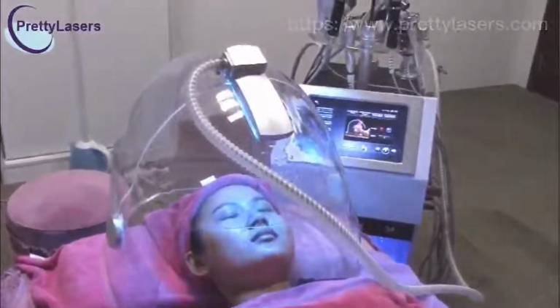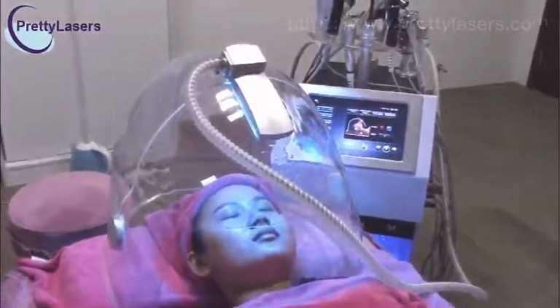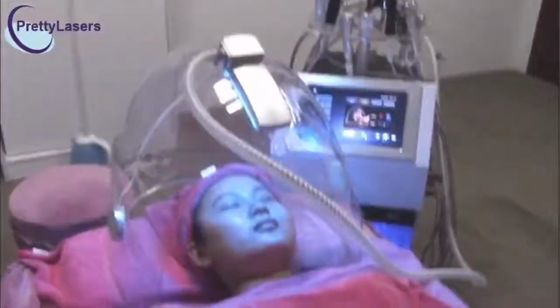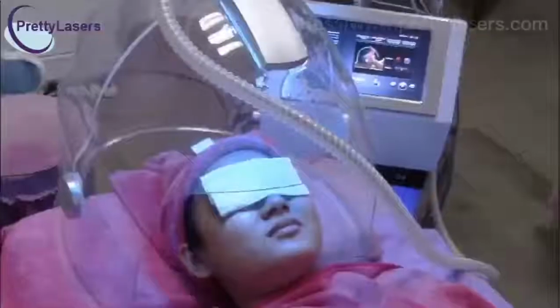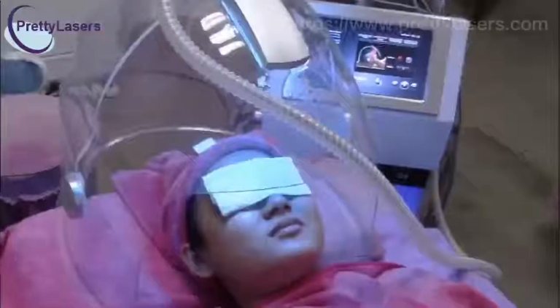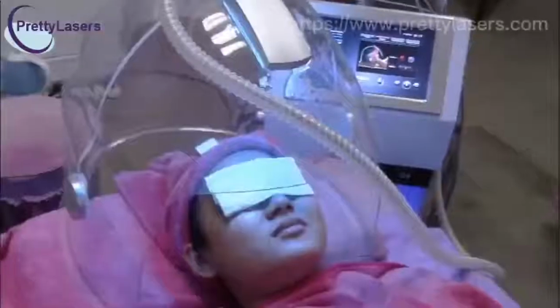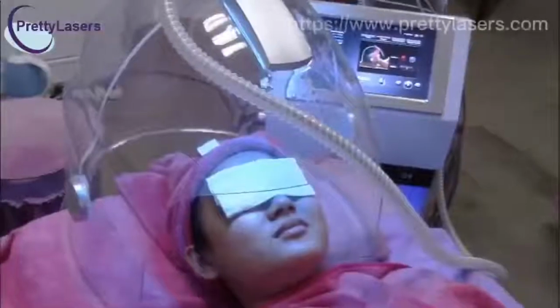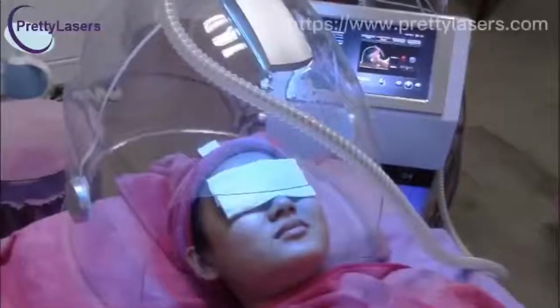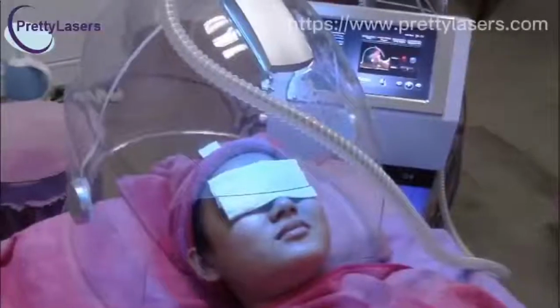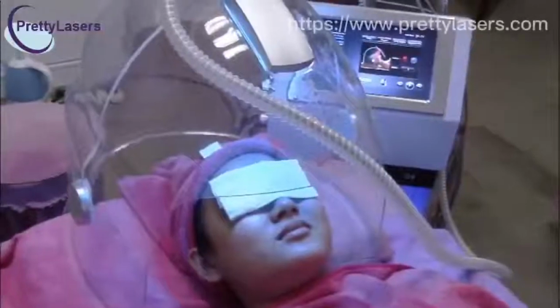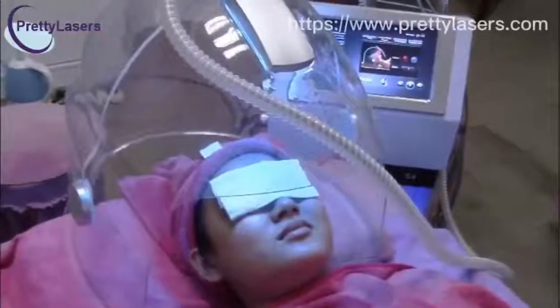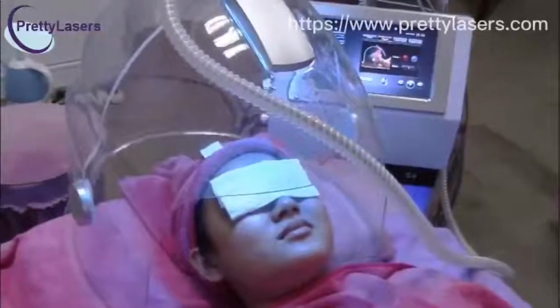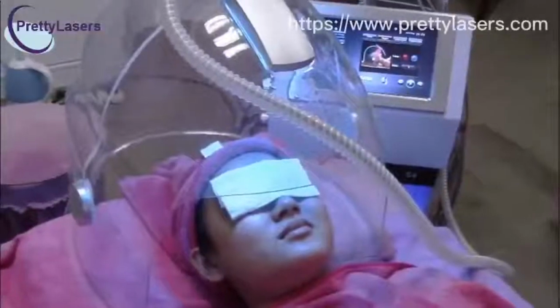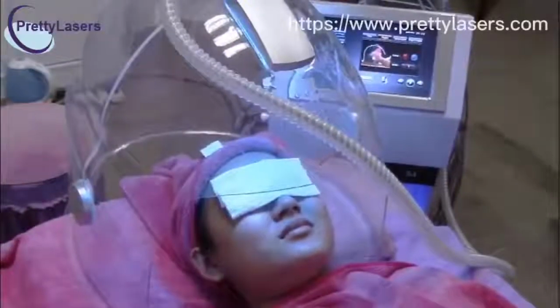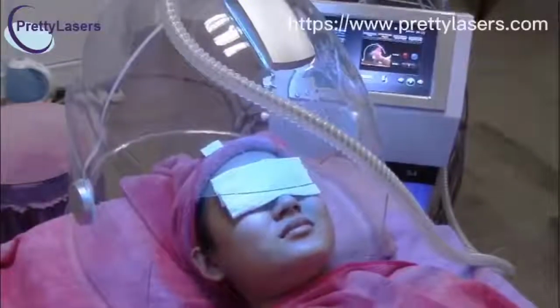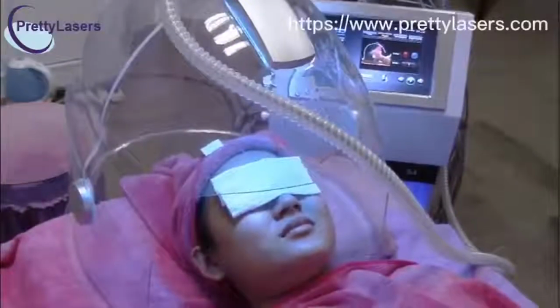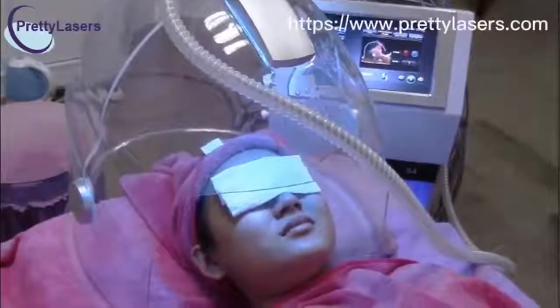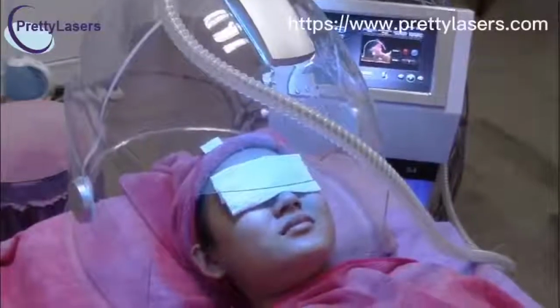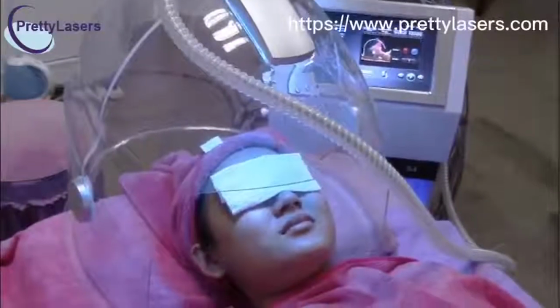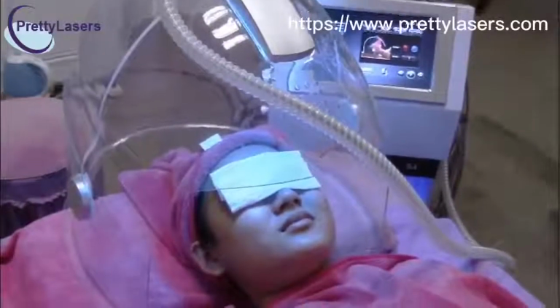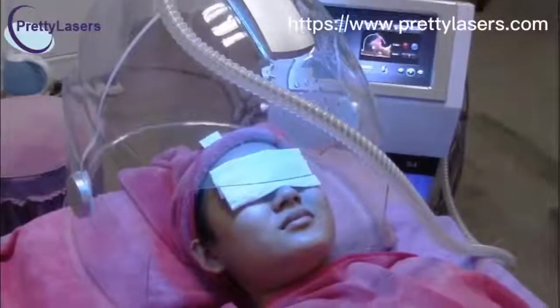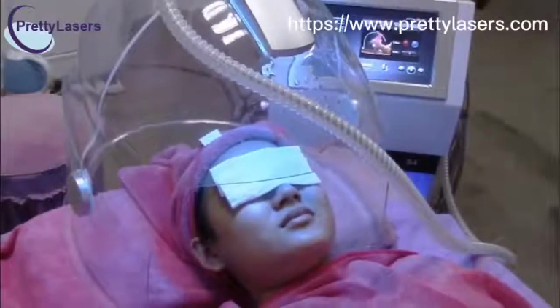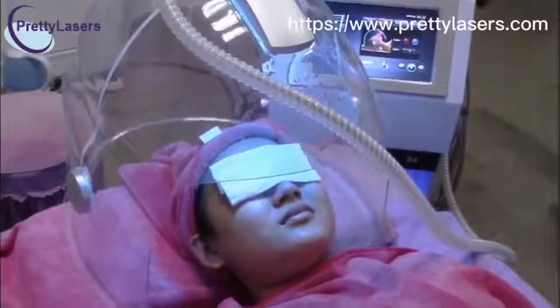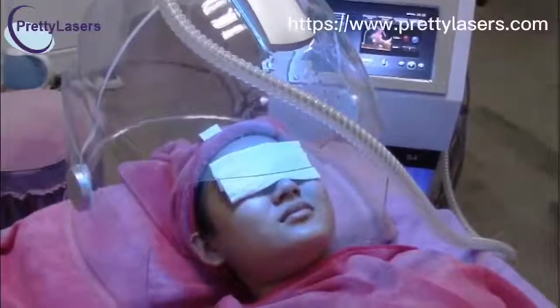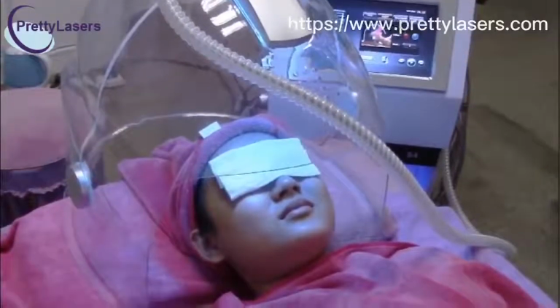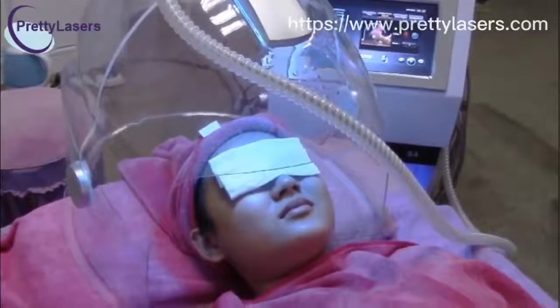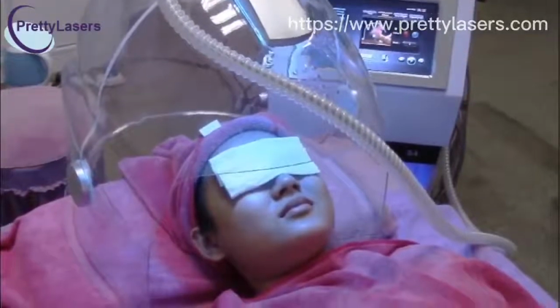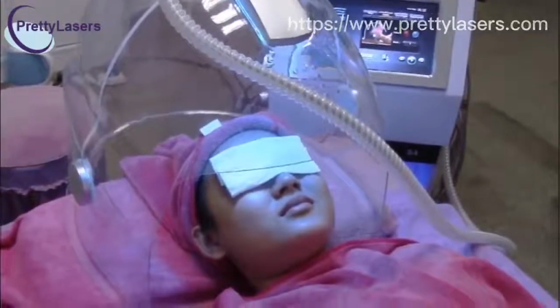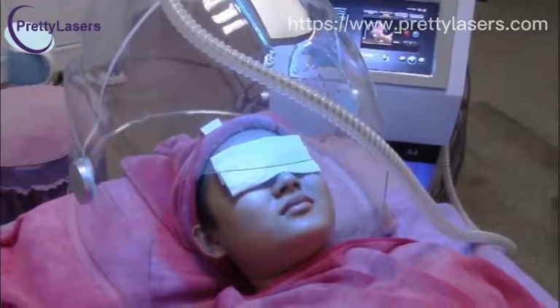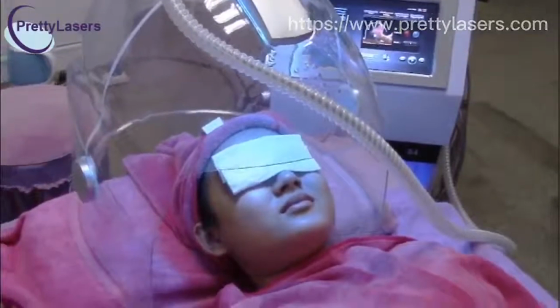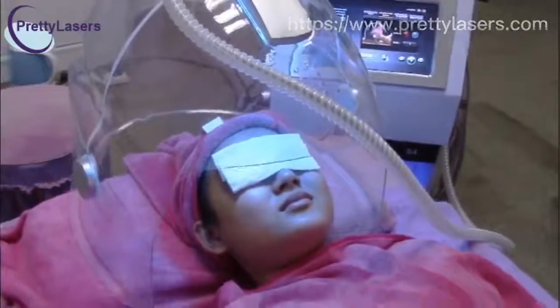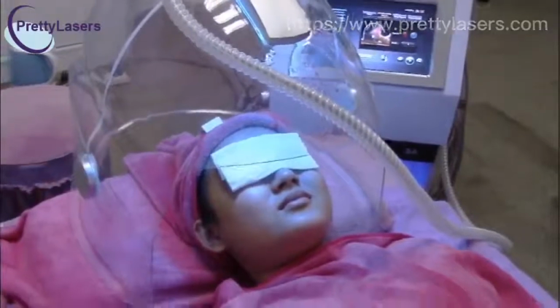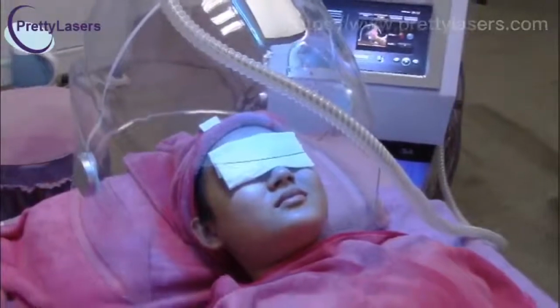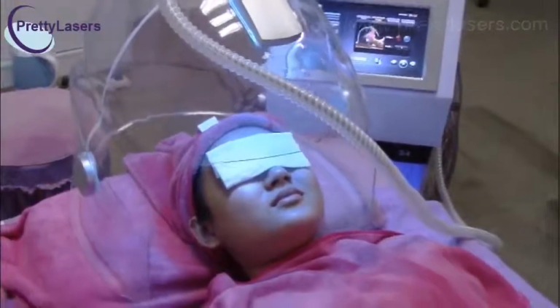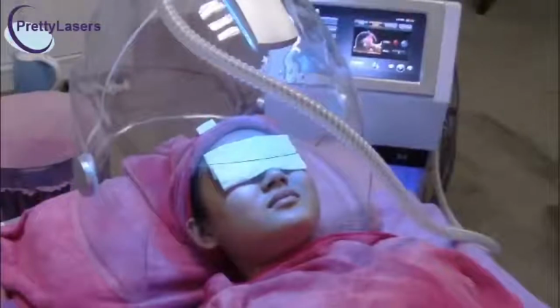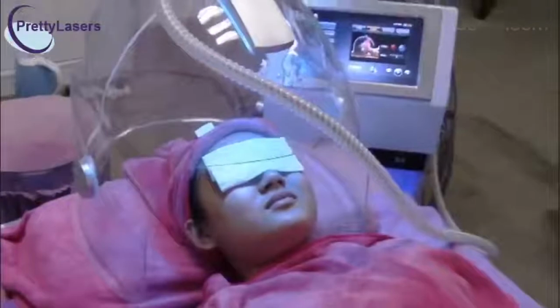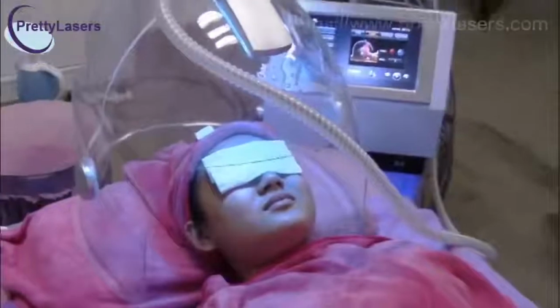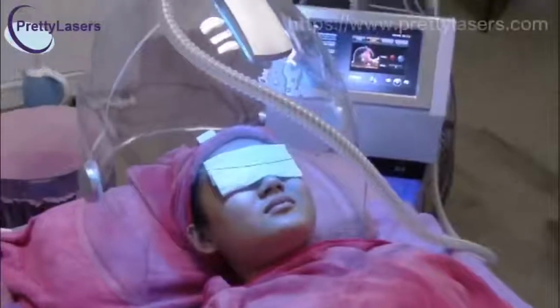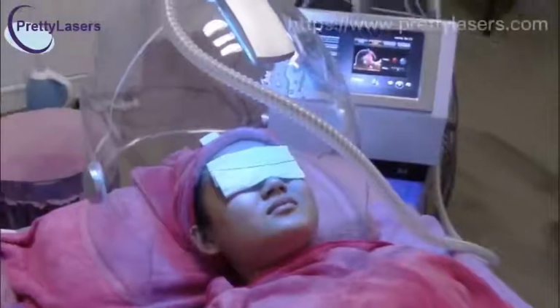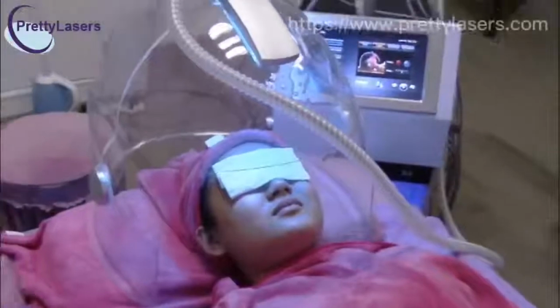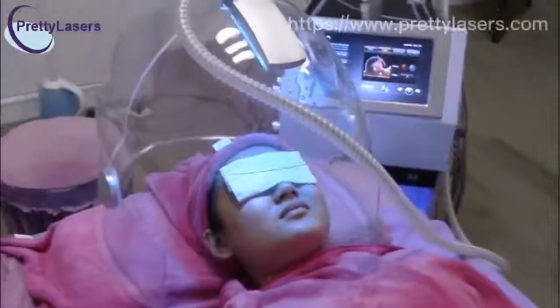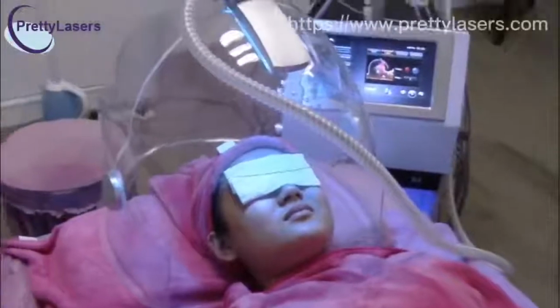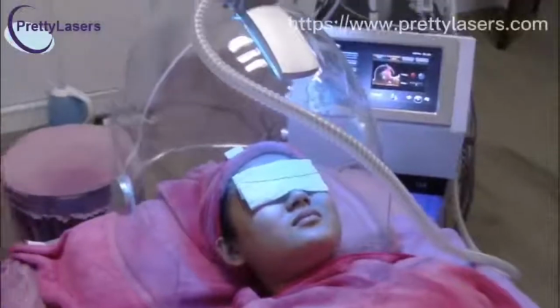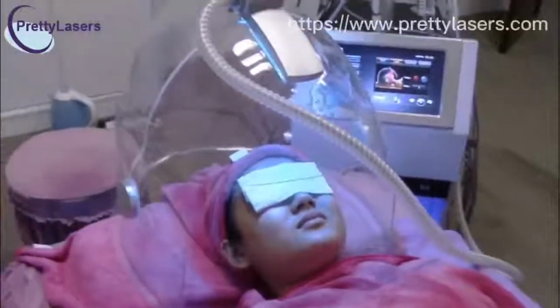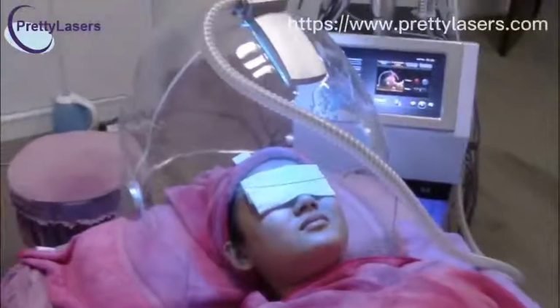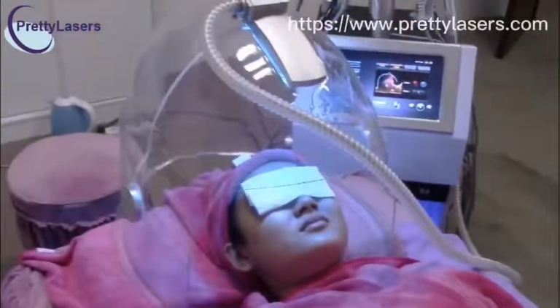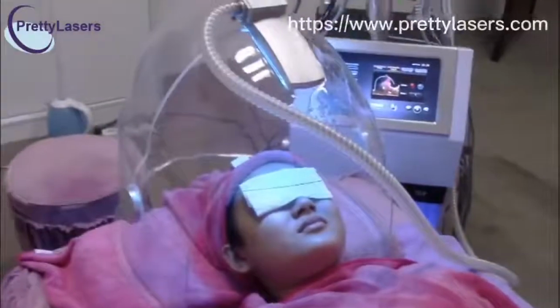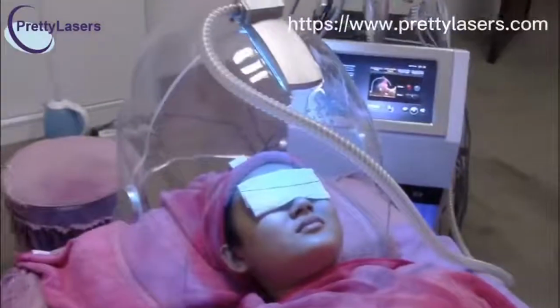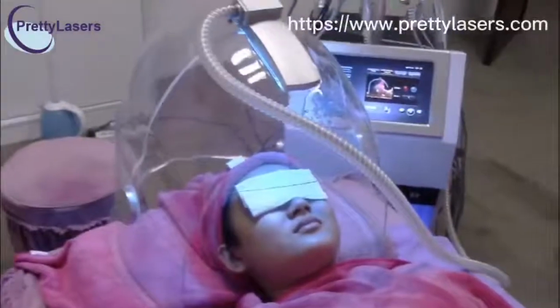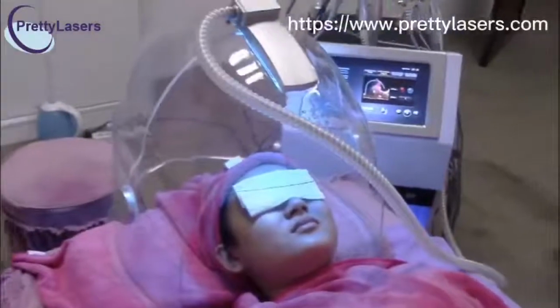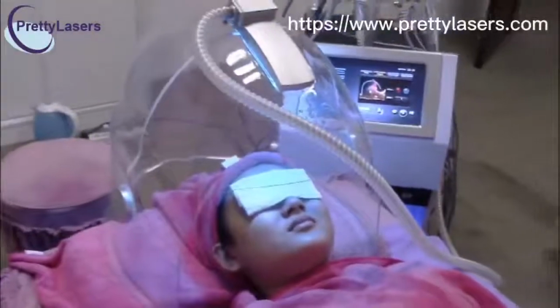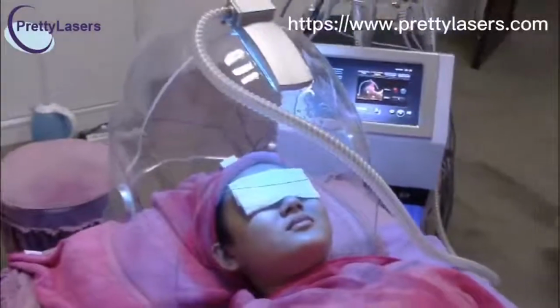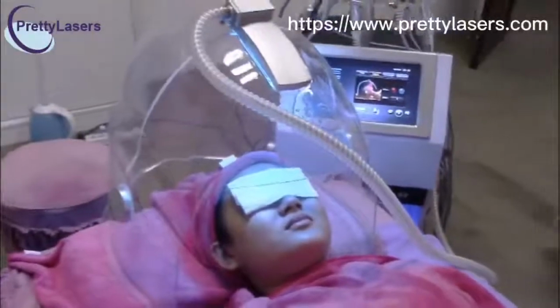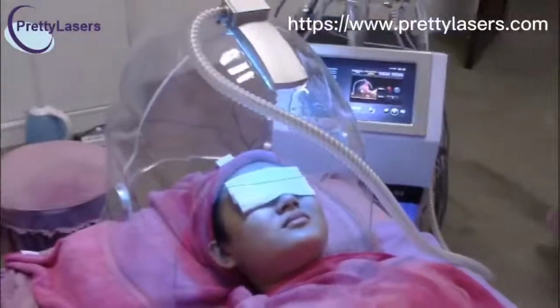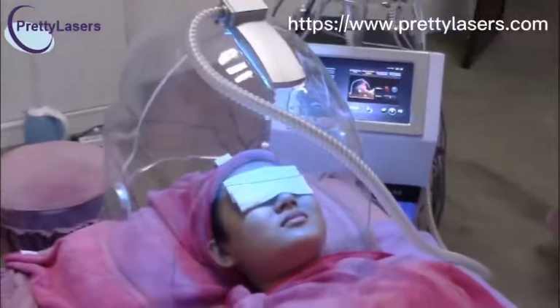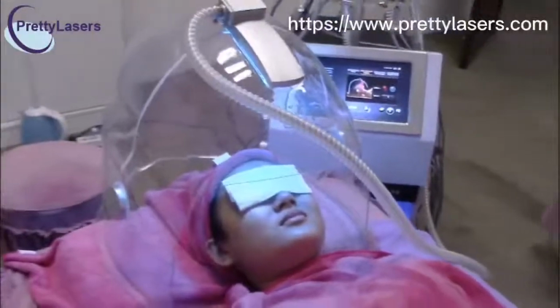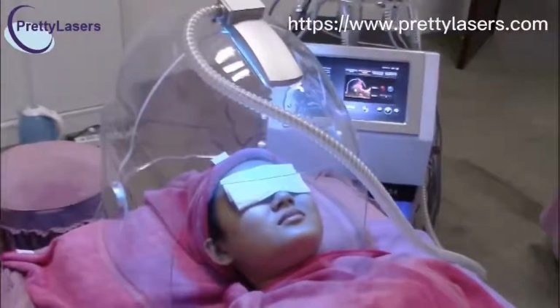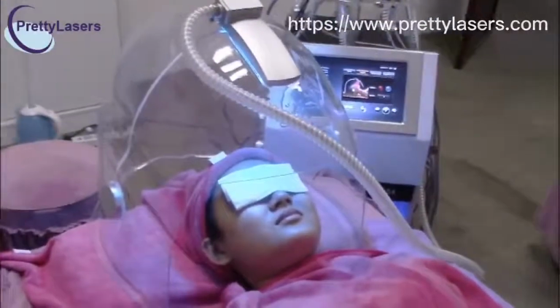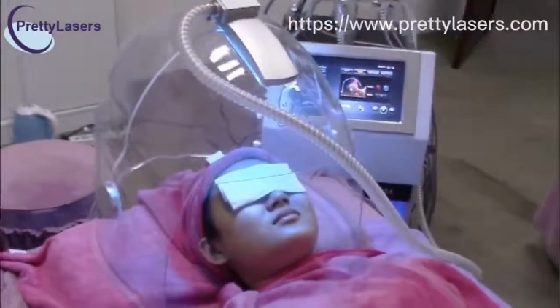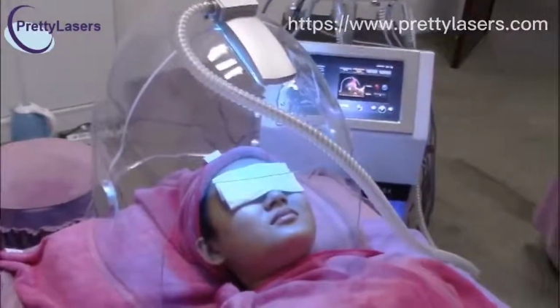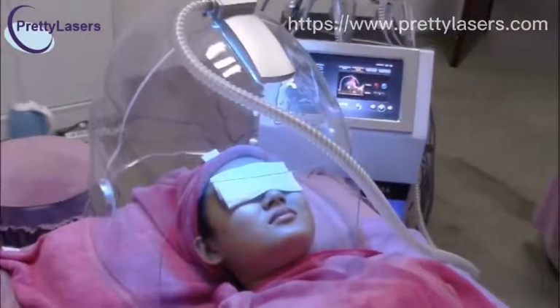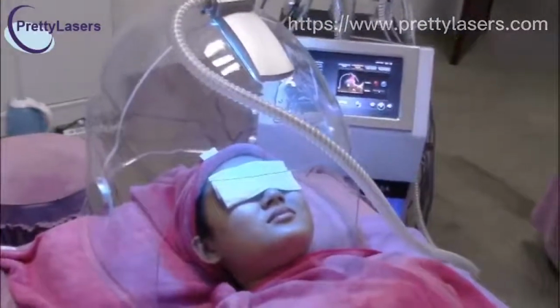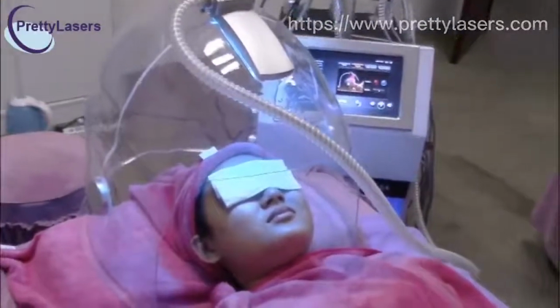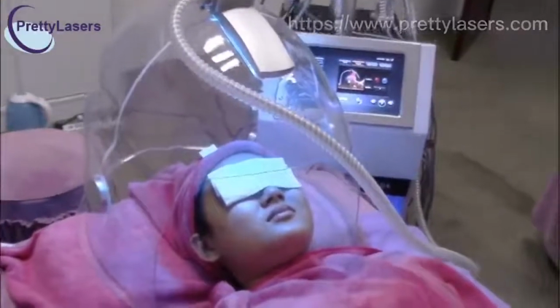If your customer feels uncomfortable with the LED lights, you can put something to cover her eyes.